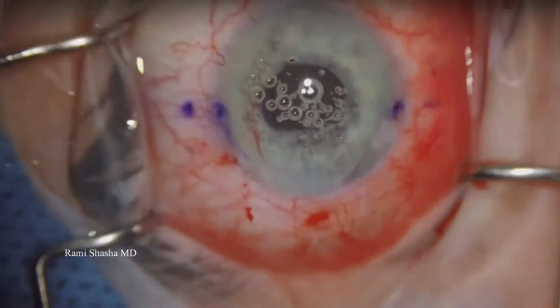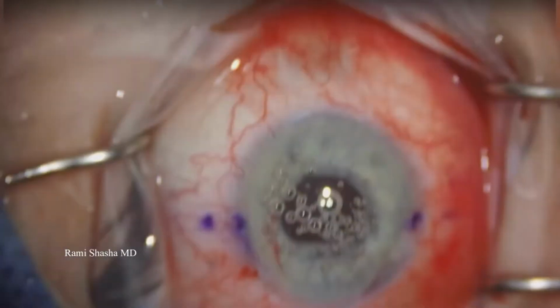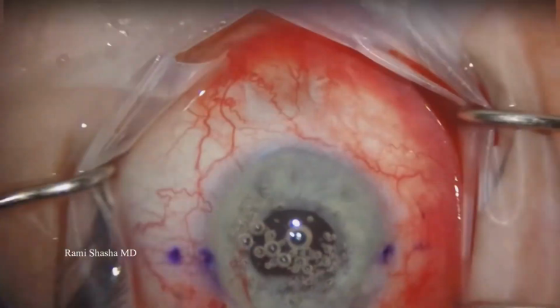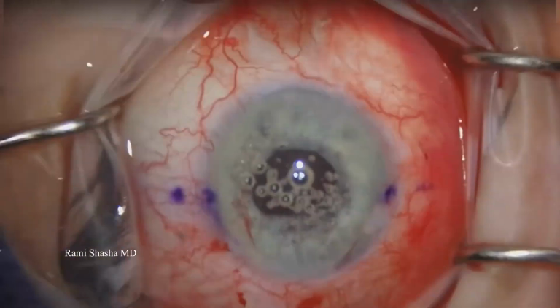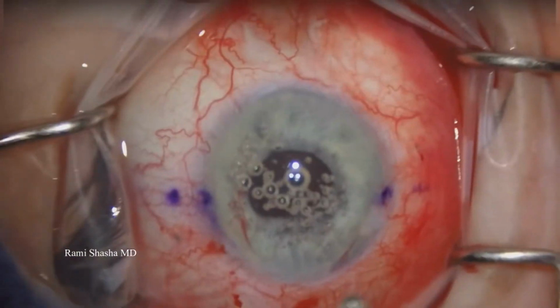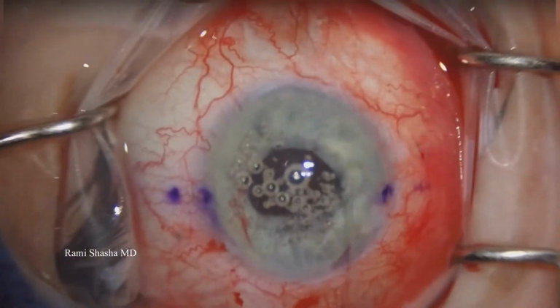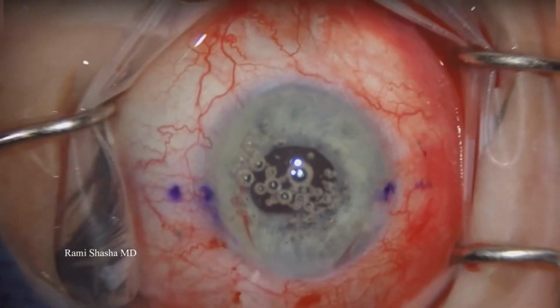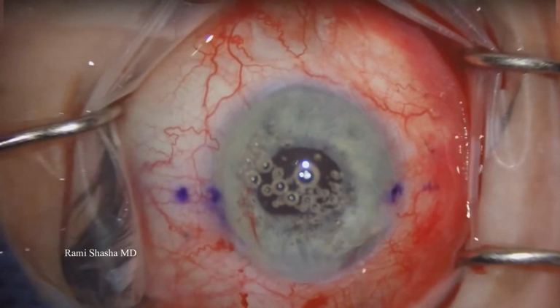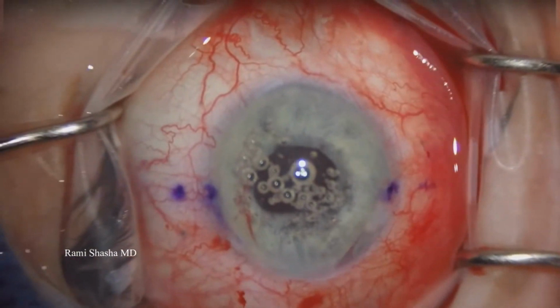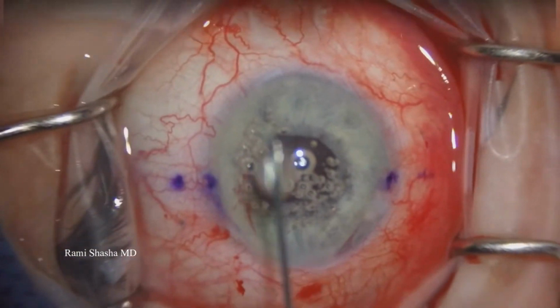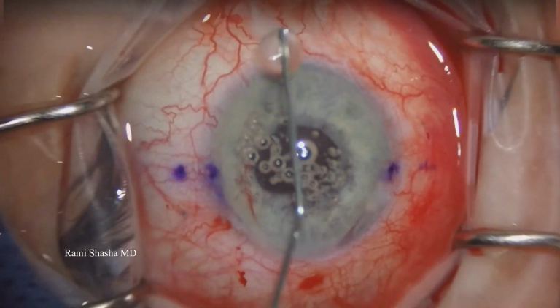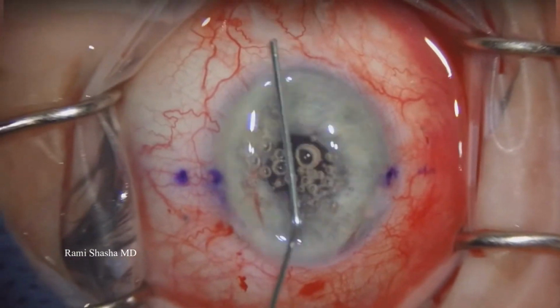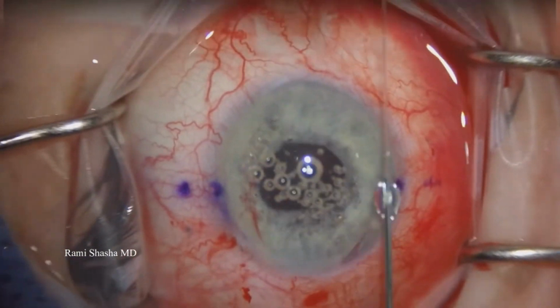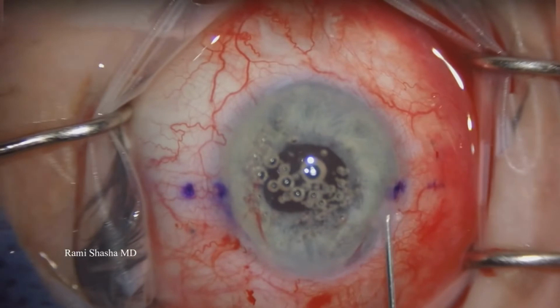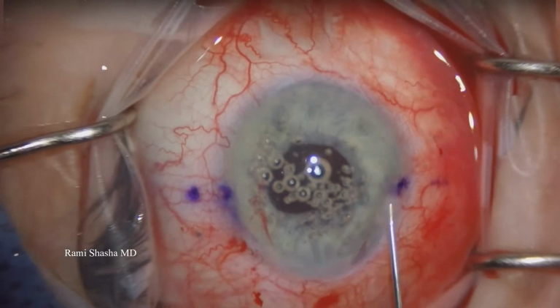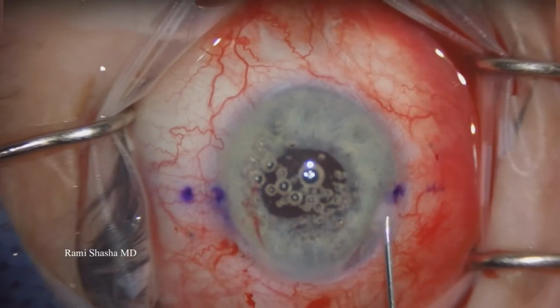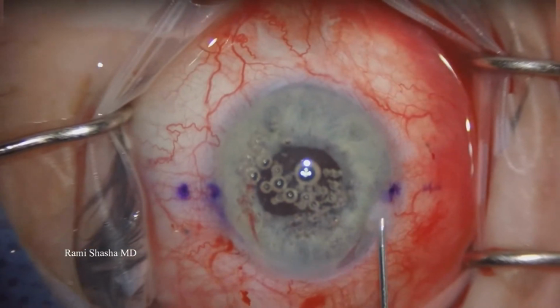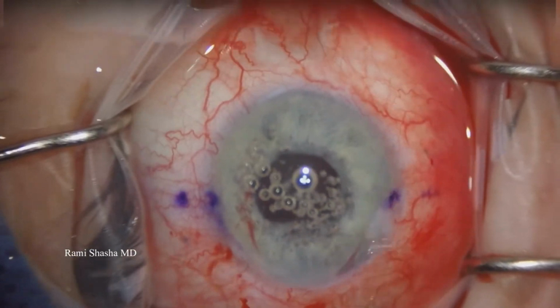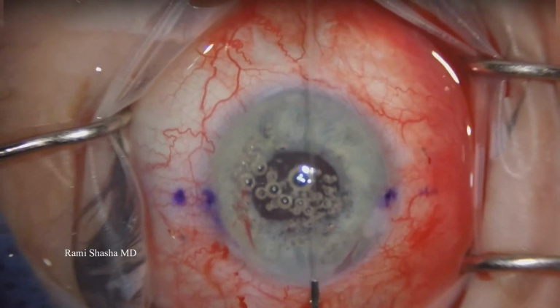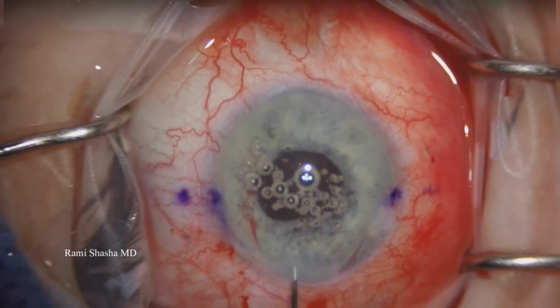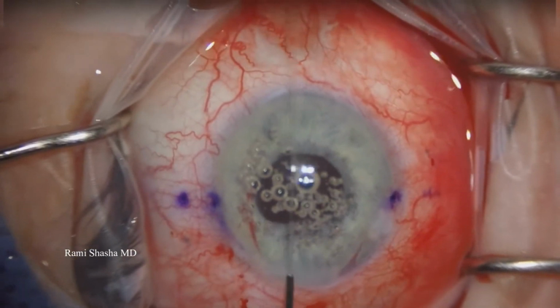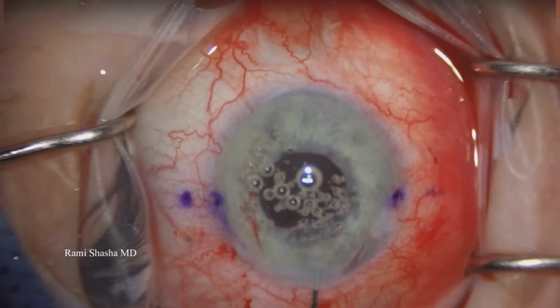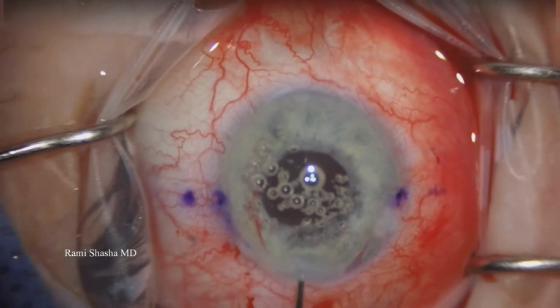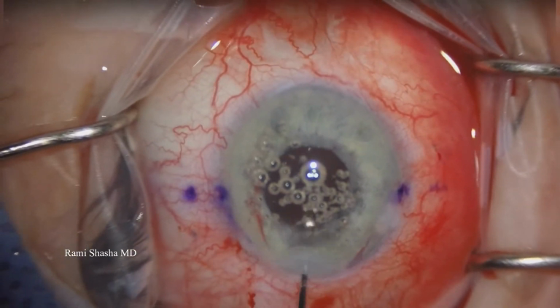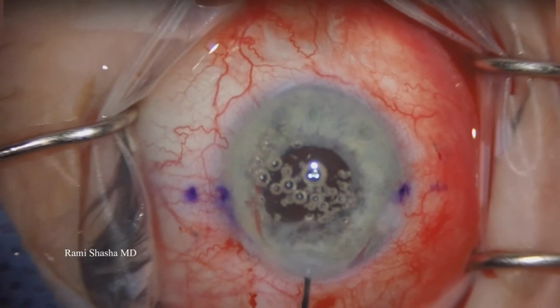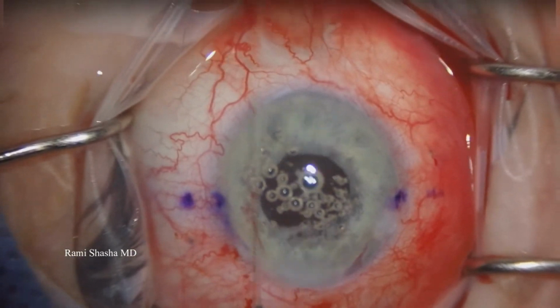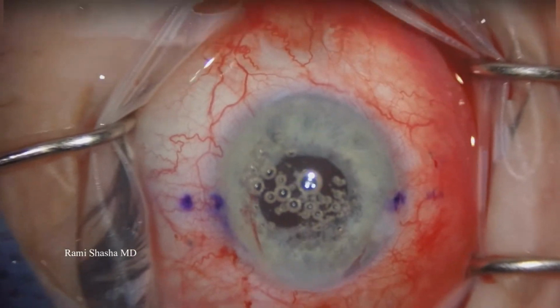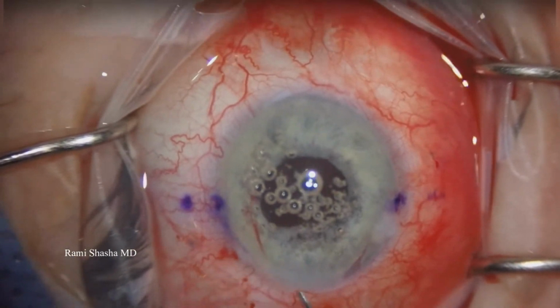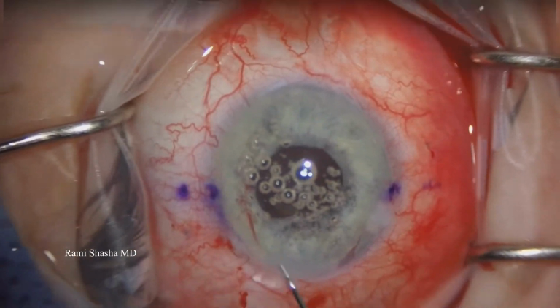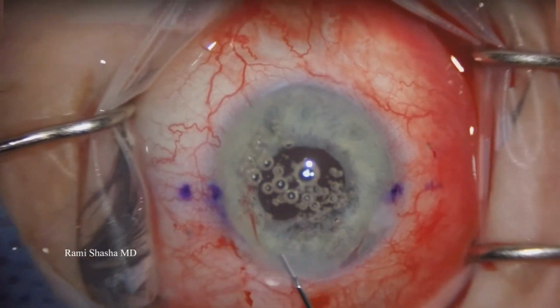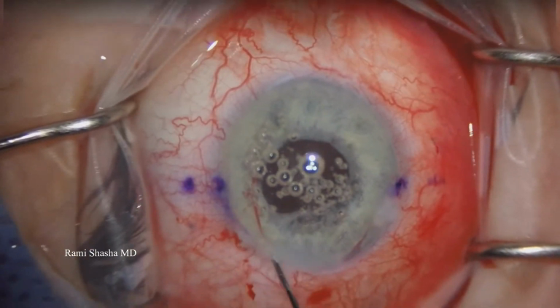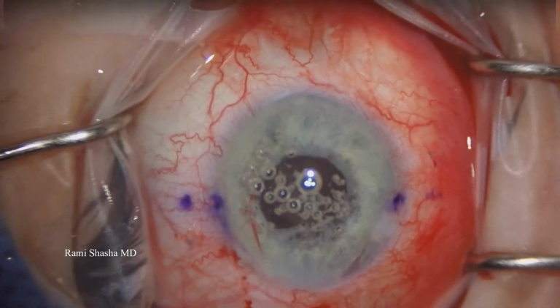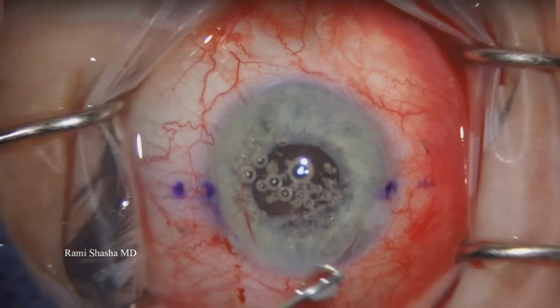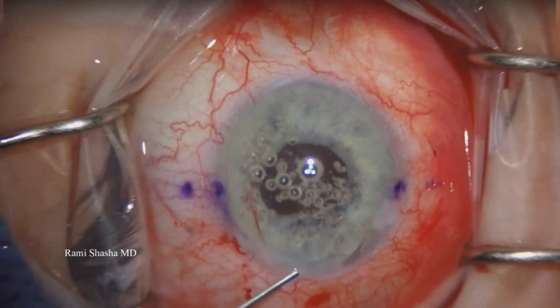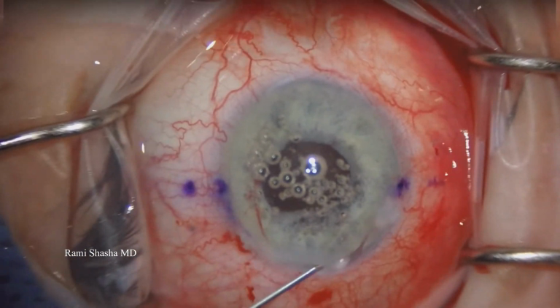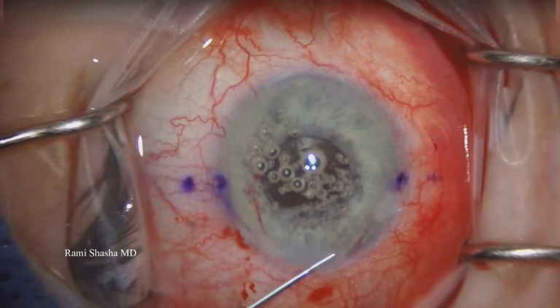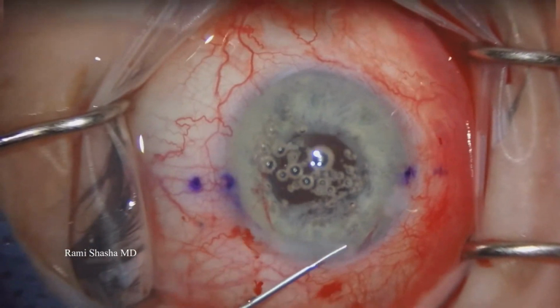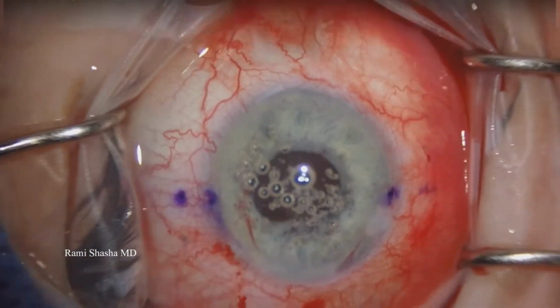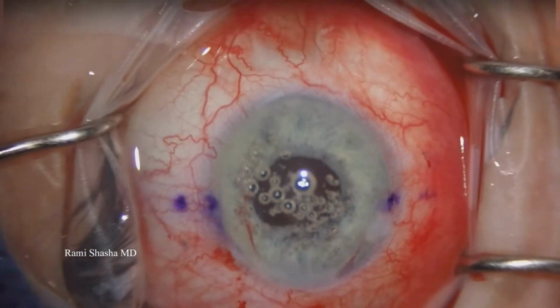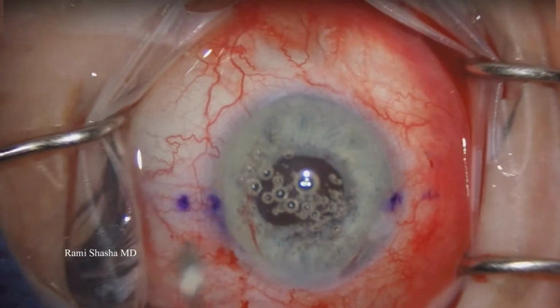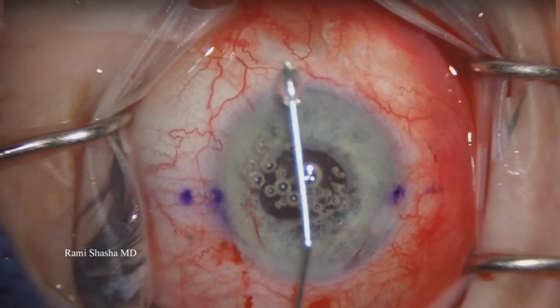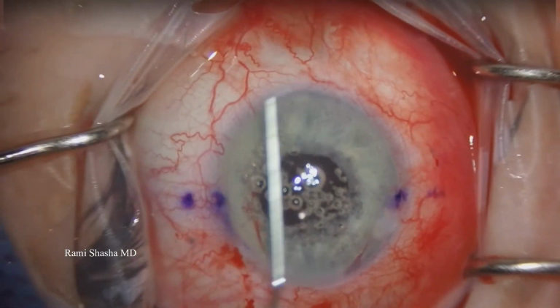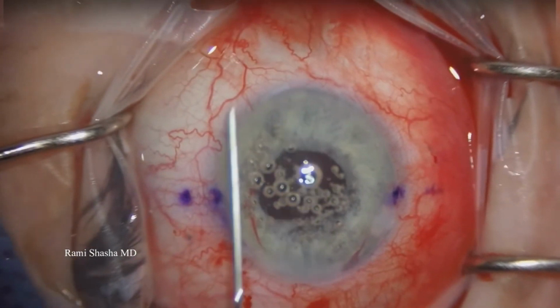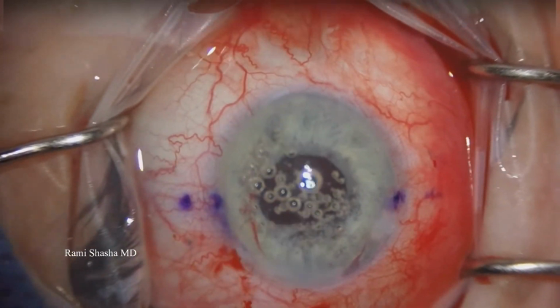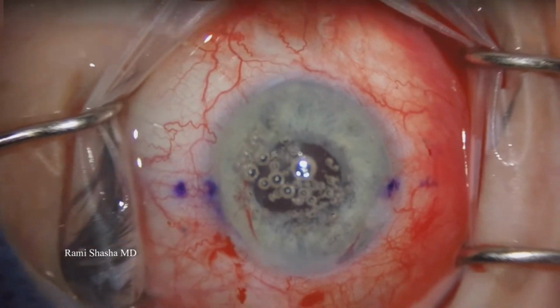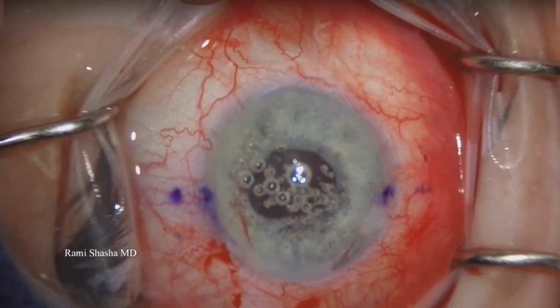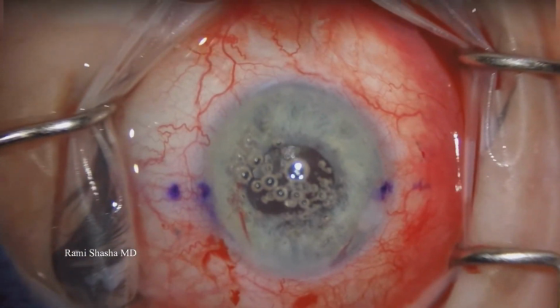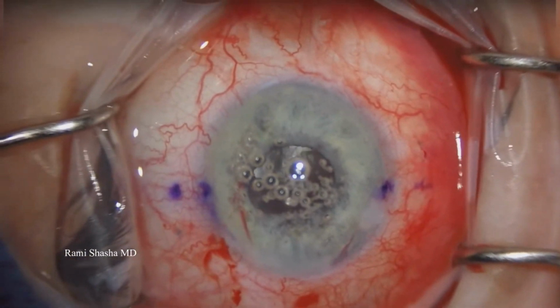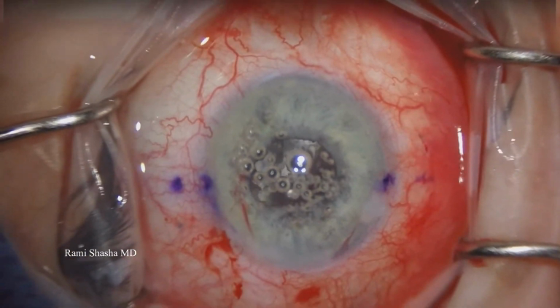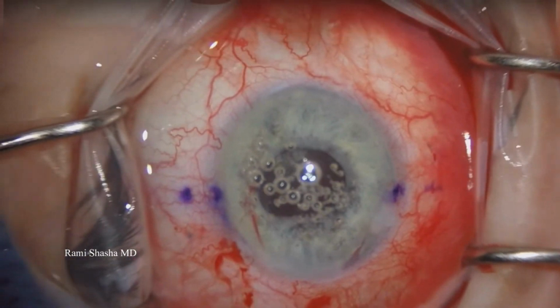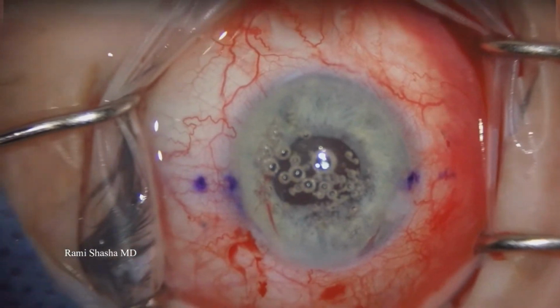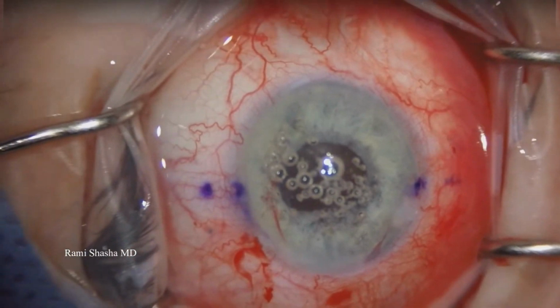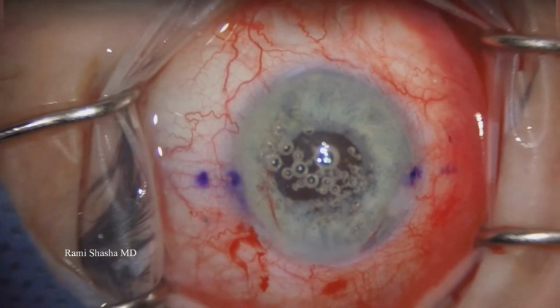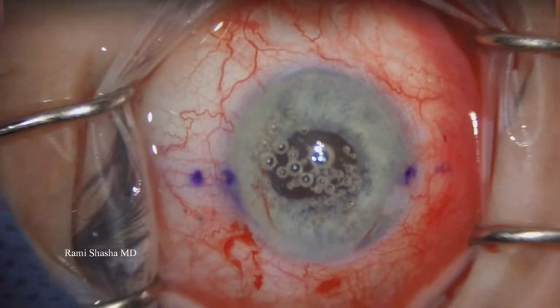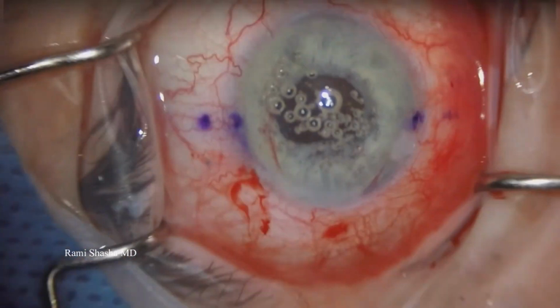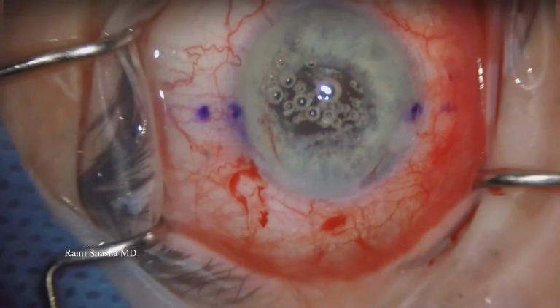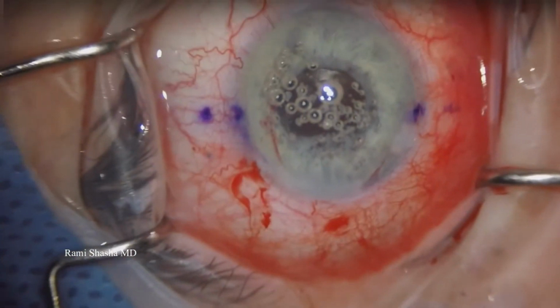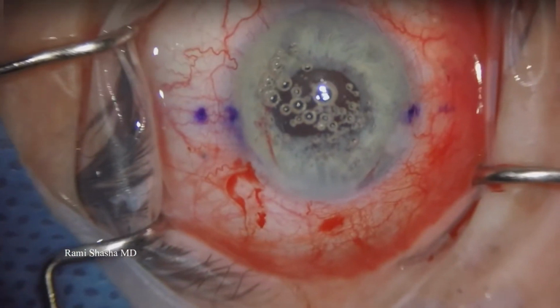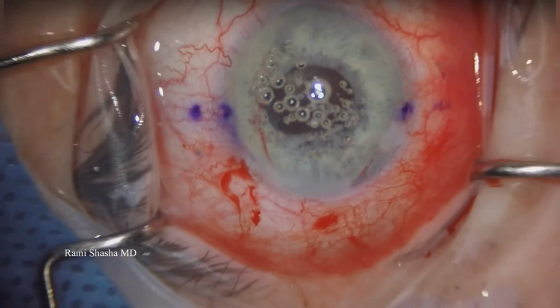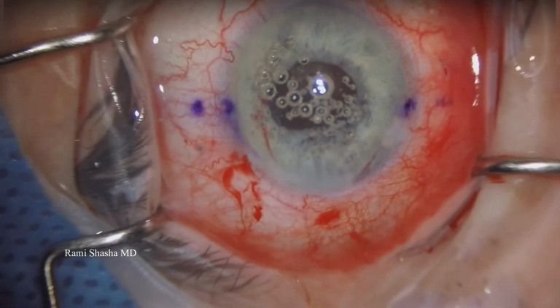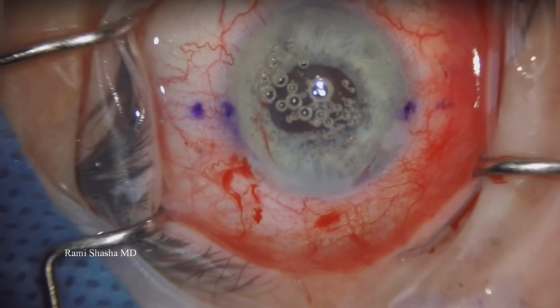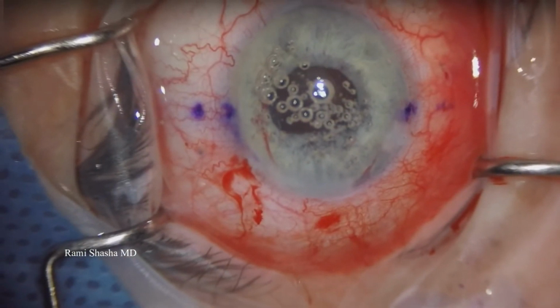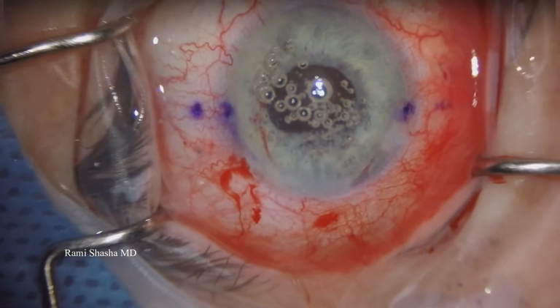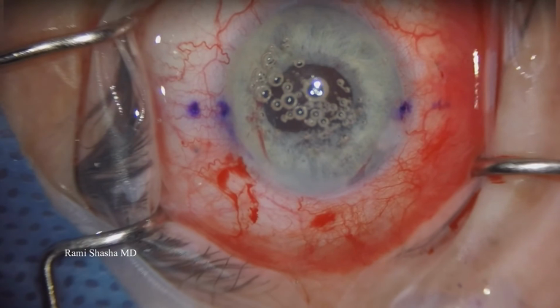And so that wraps up the case of a dislocated lens four years after cataract surgery, managed with IOL explantation and Yamani technique. Thank you.